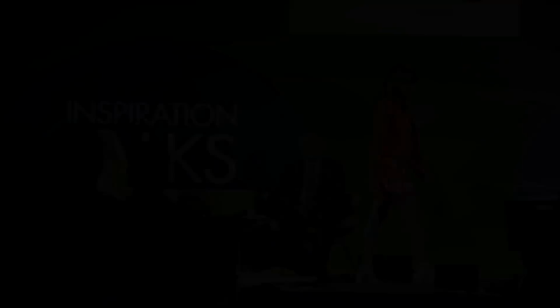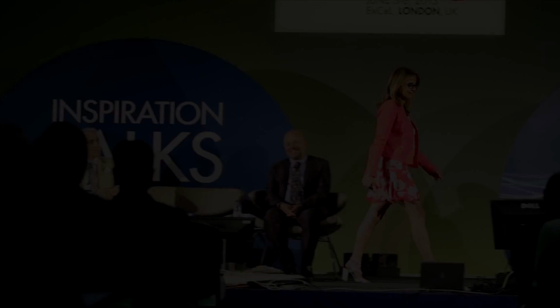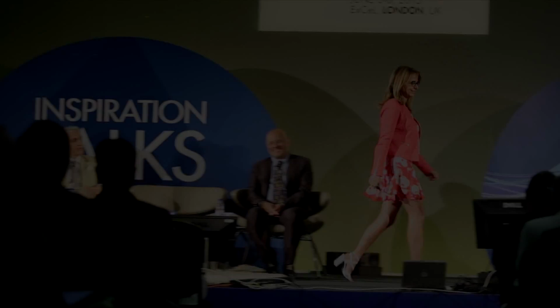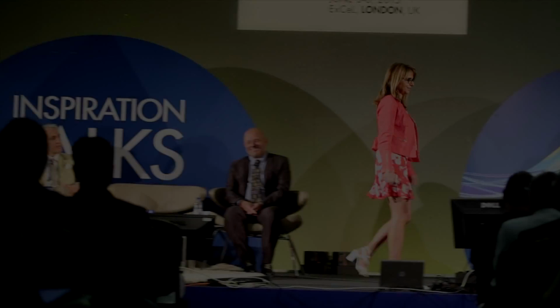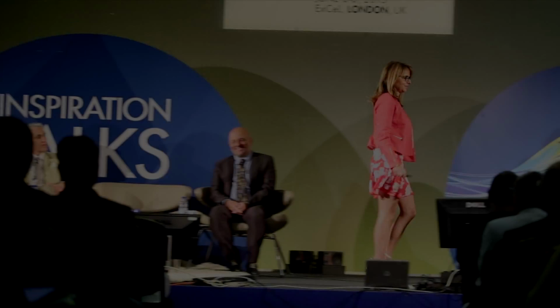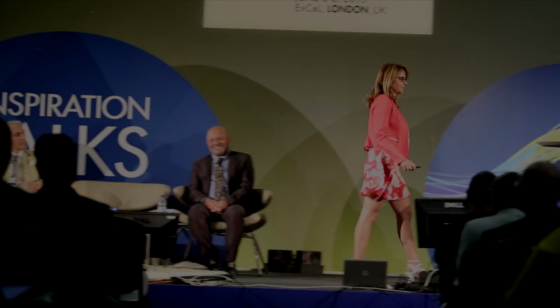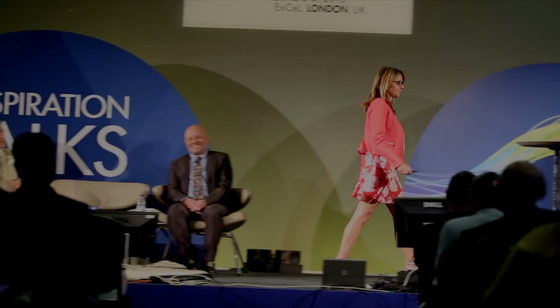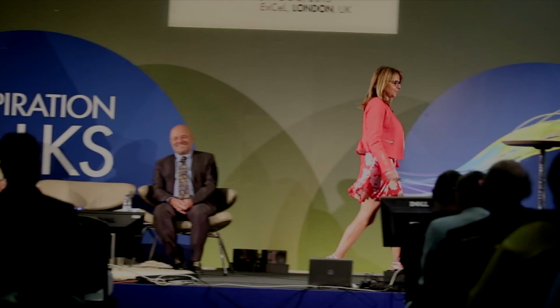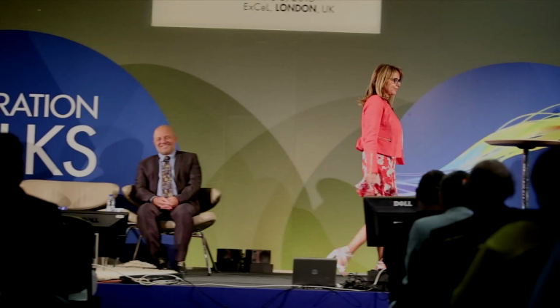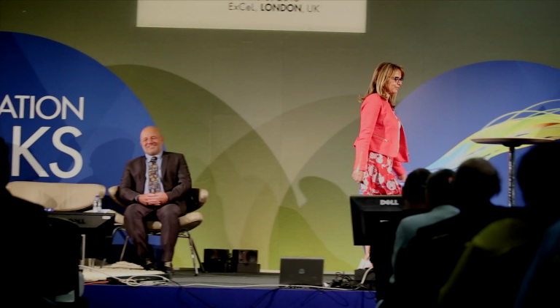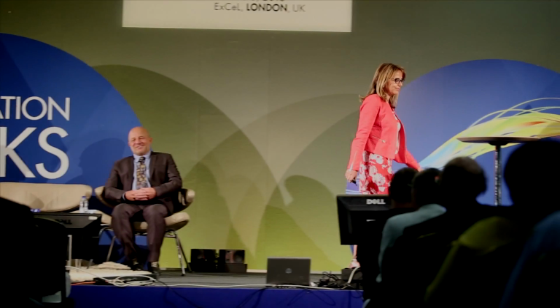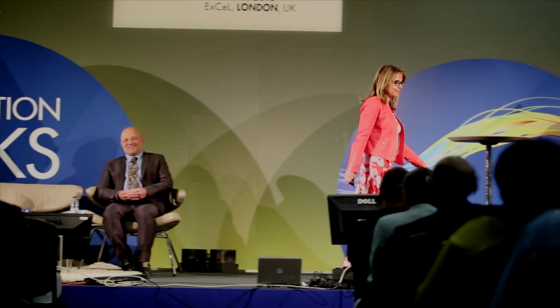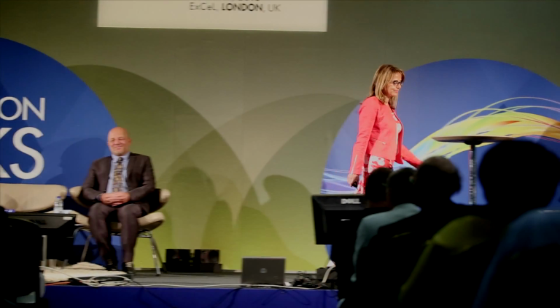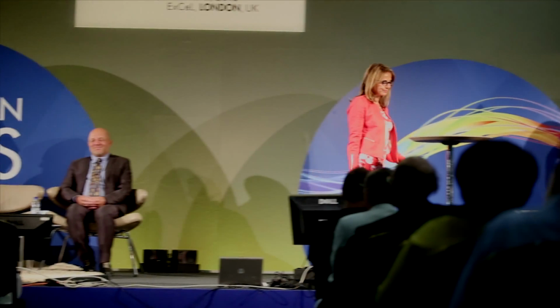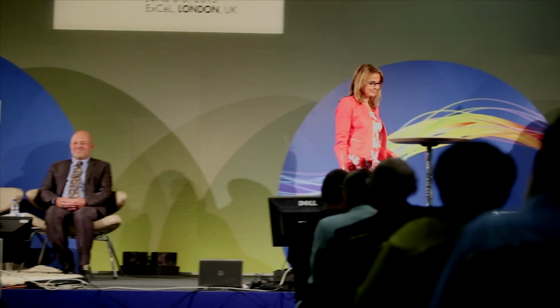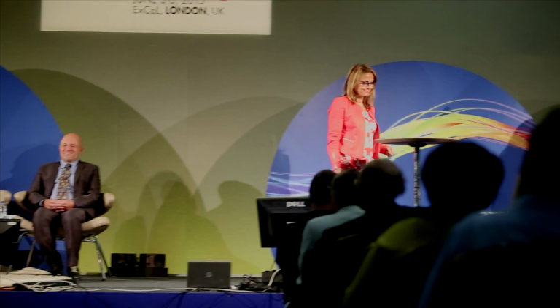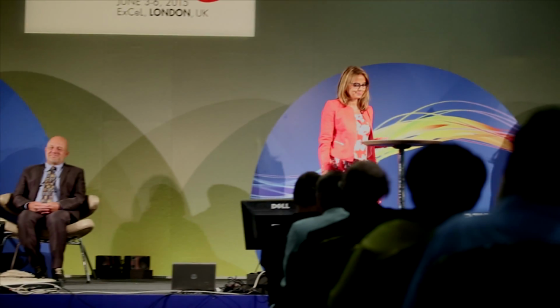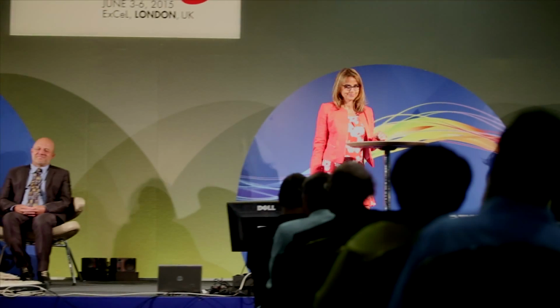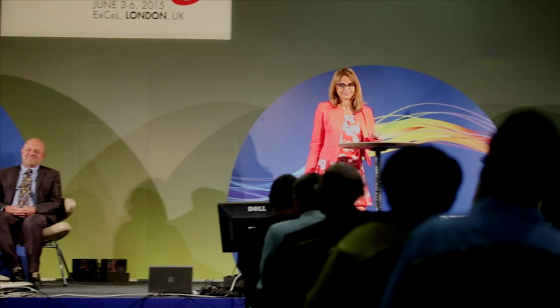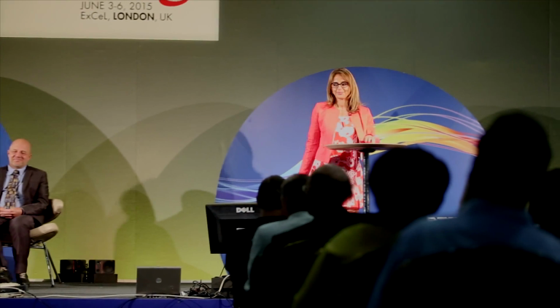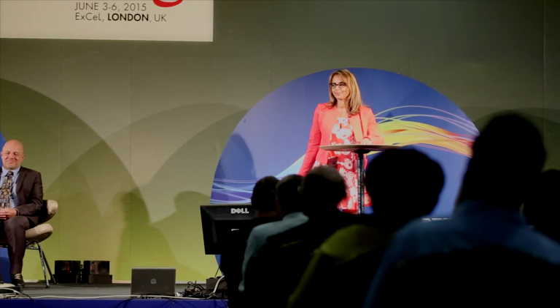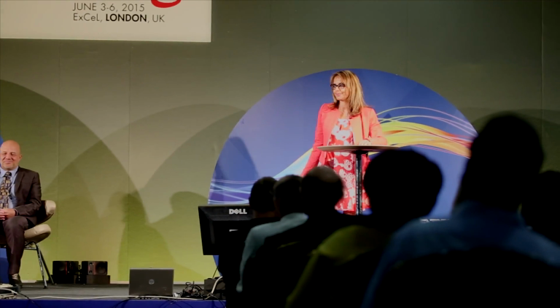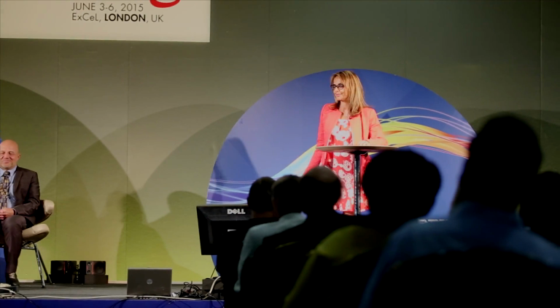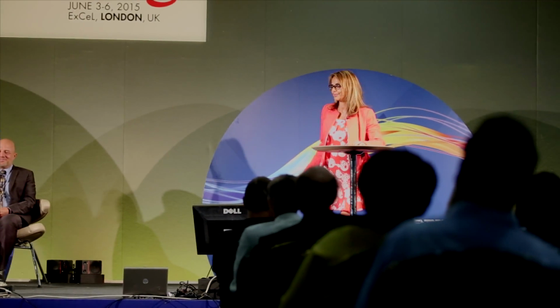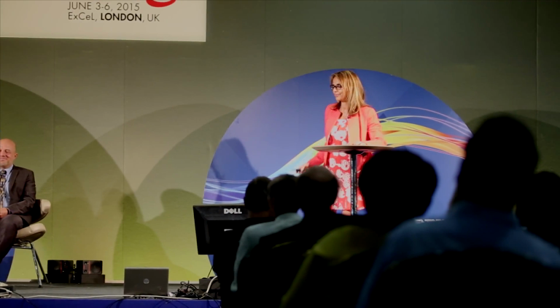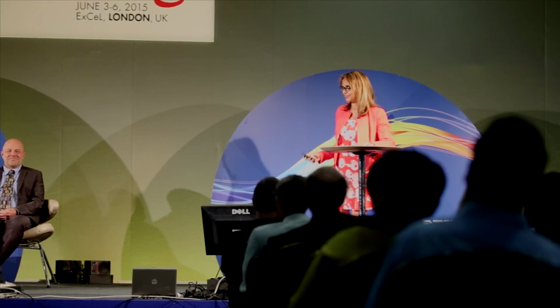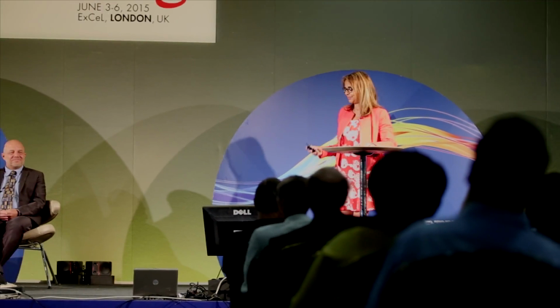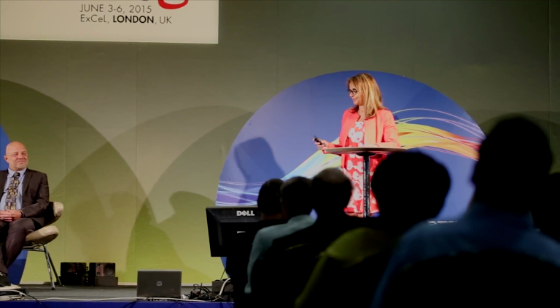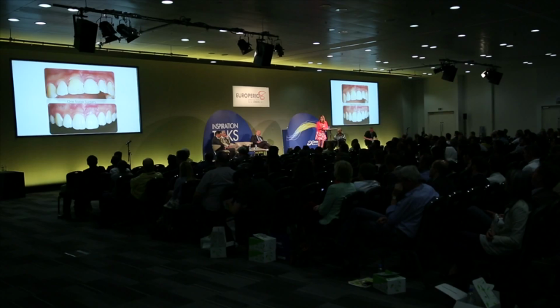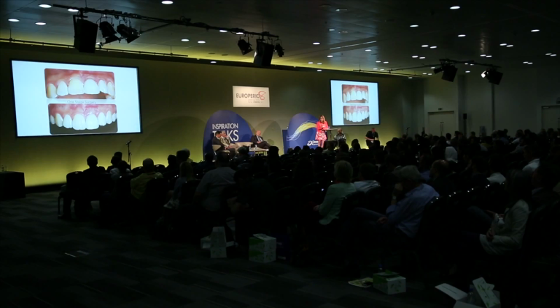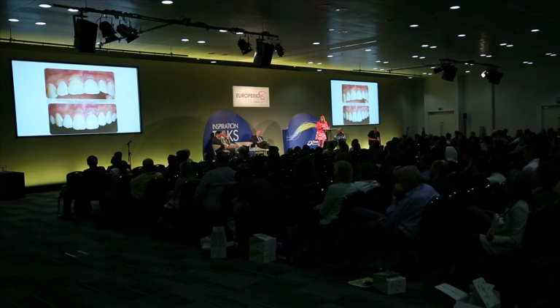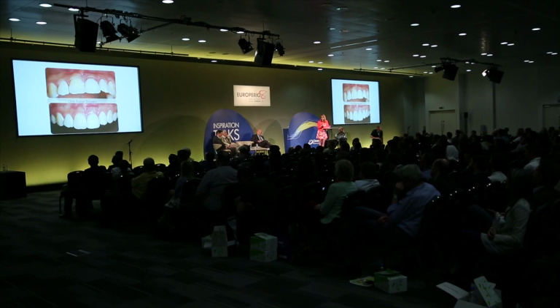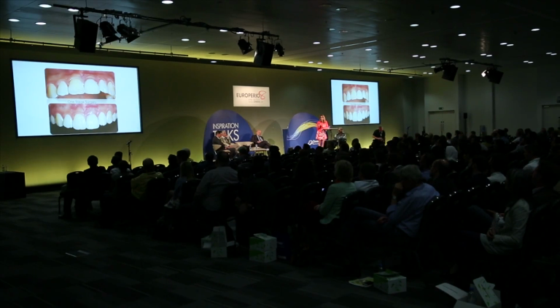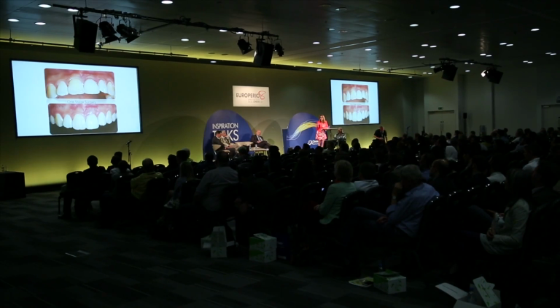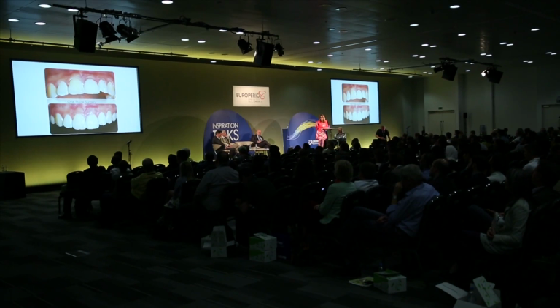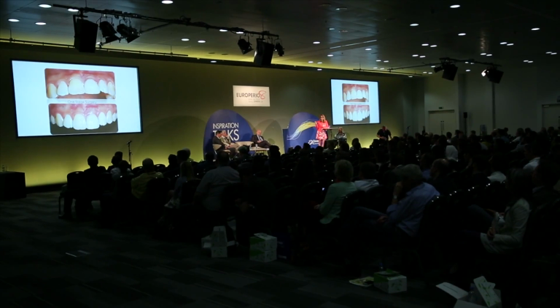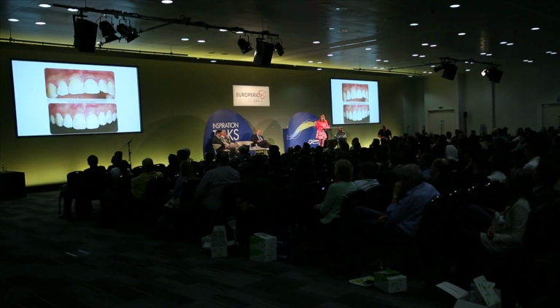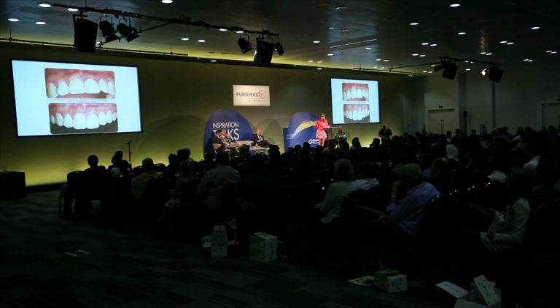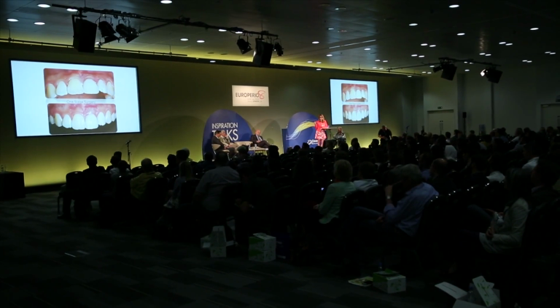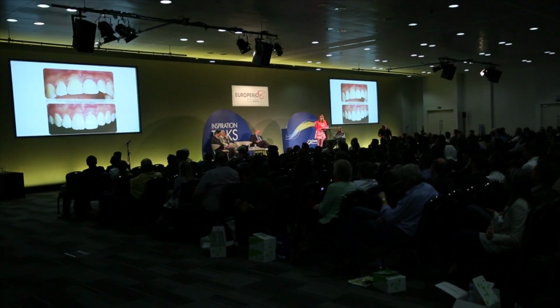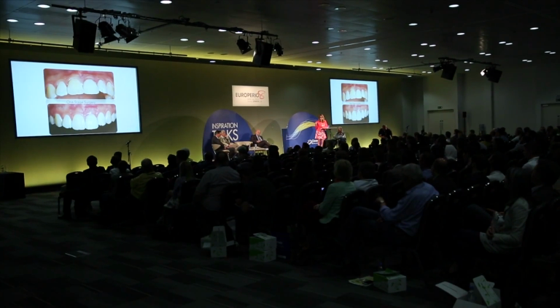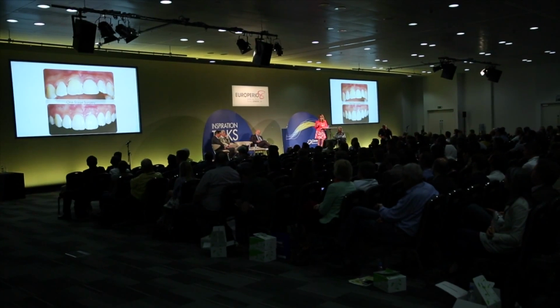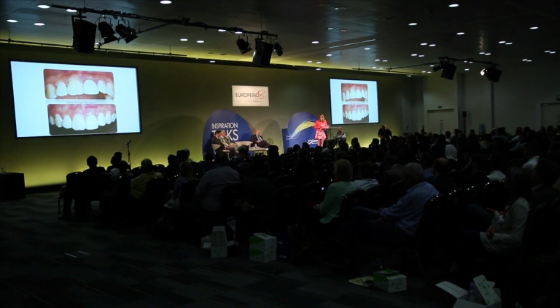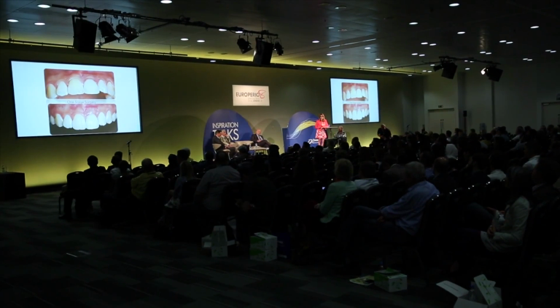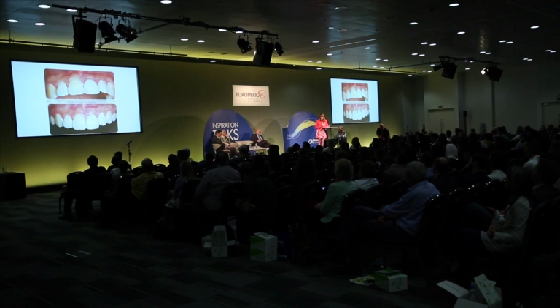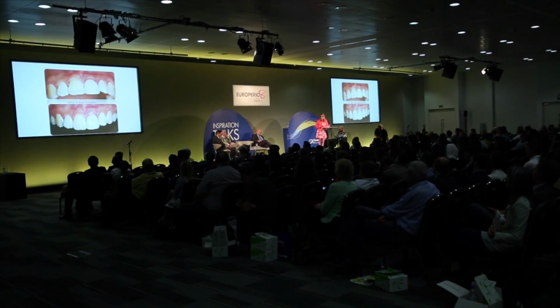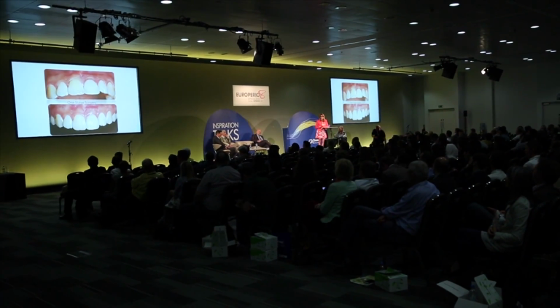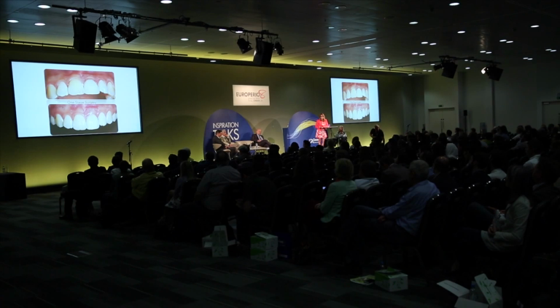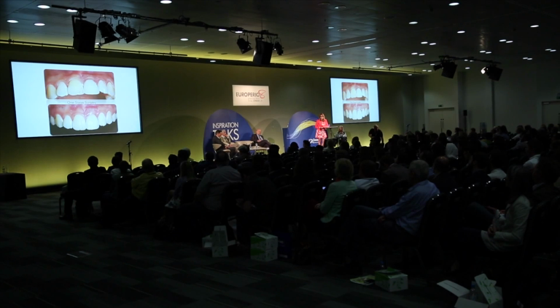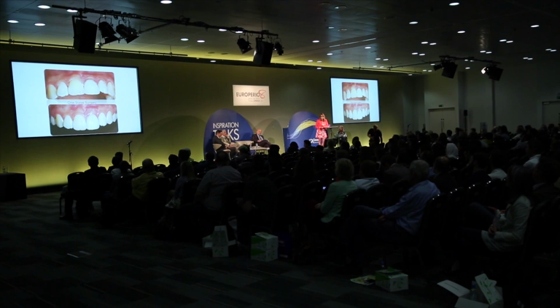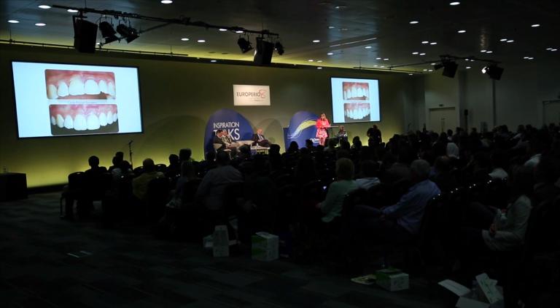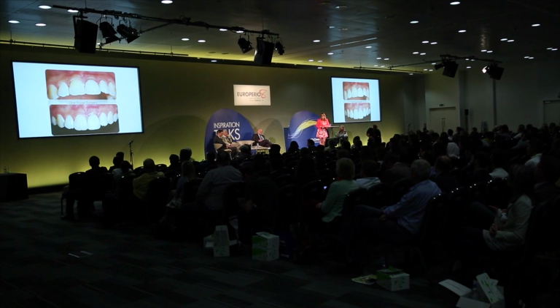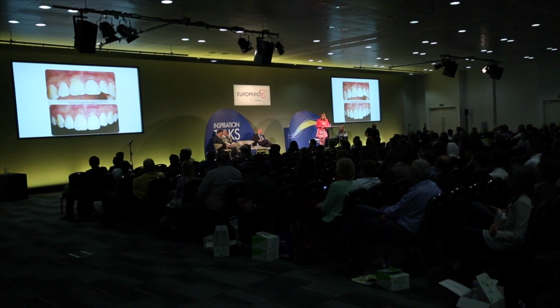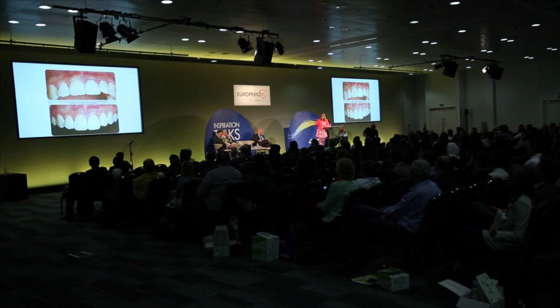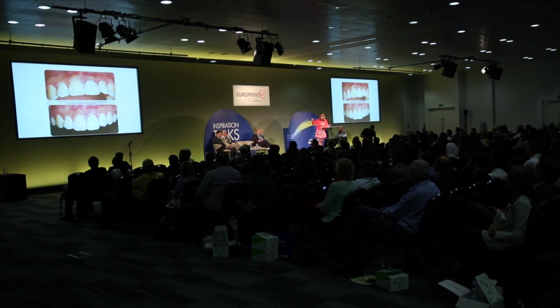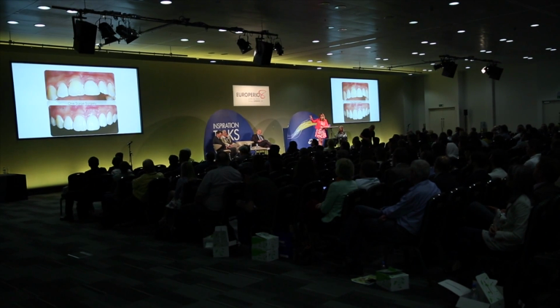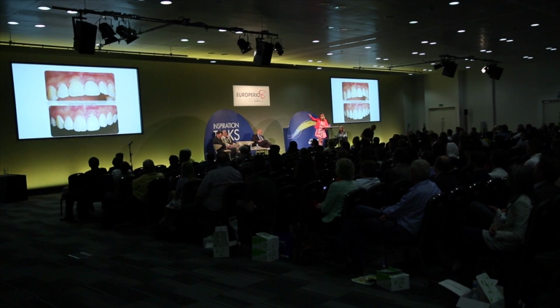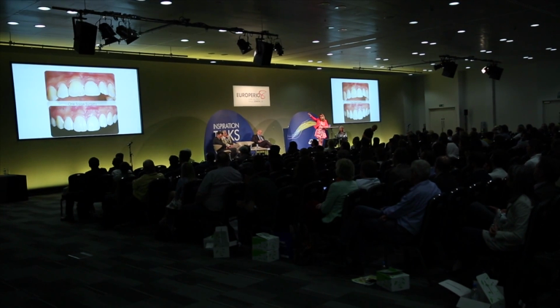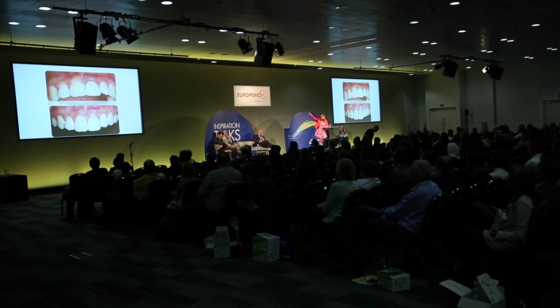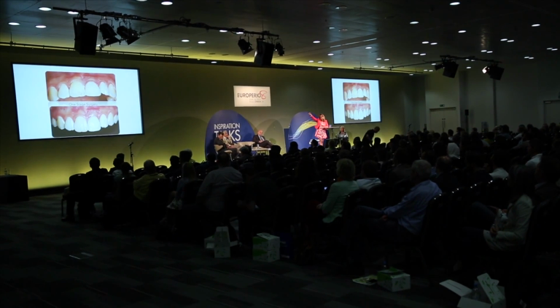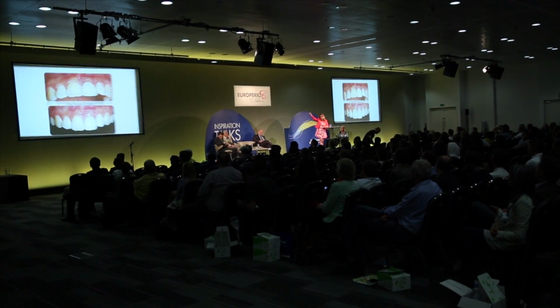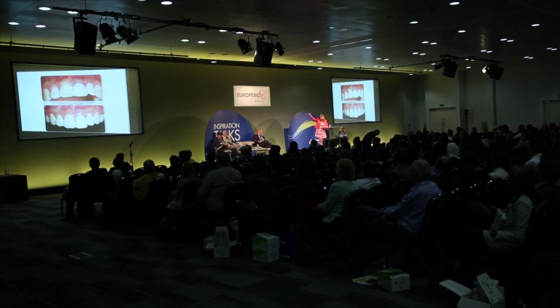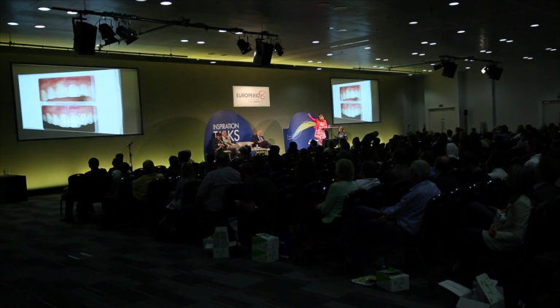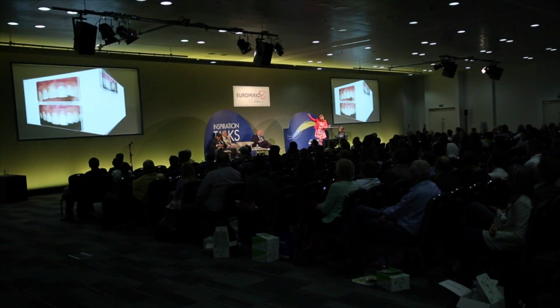This is Anne Benamu, and today she will enlighten us on regeneration for aesthetic satisfaction.